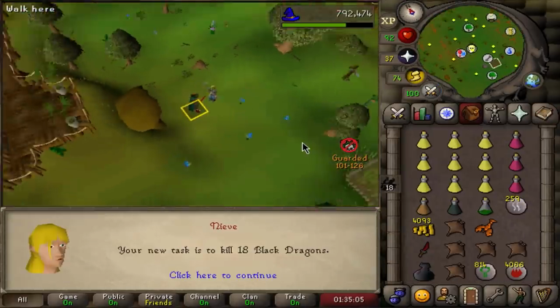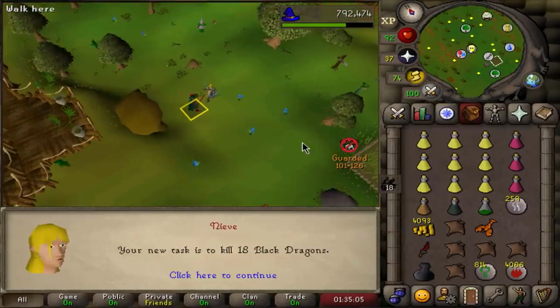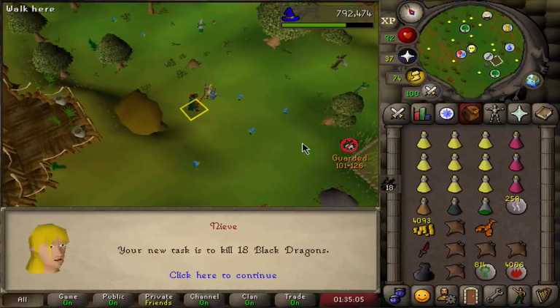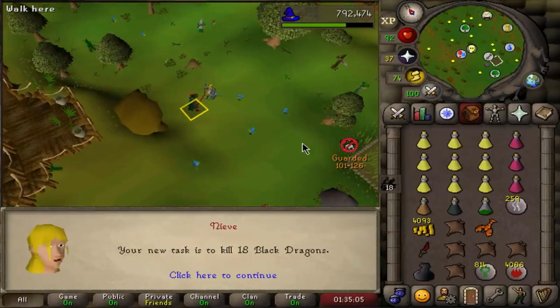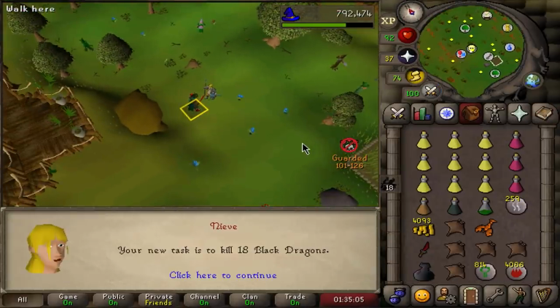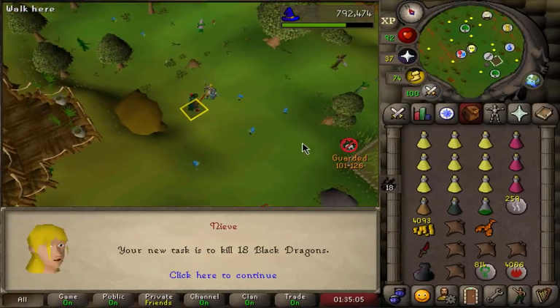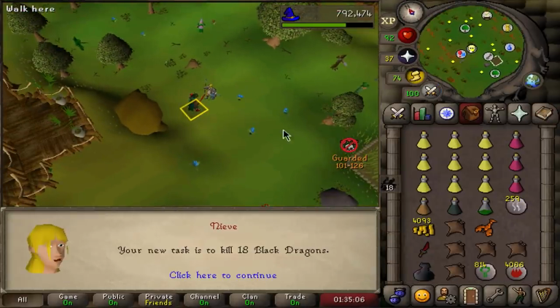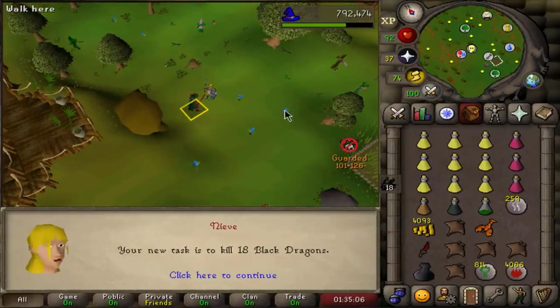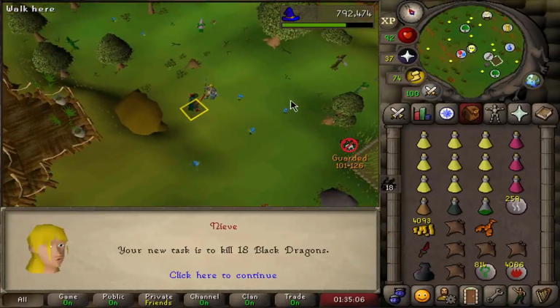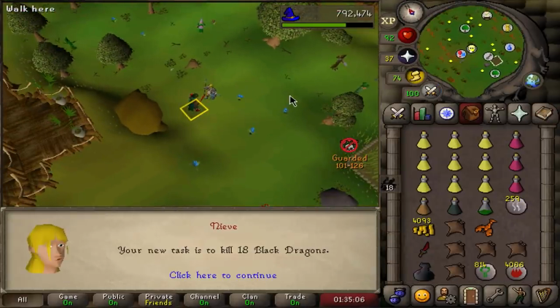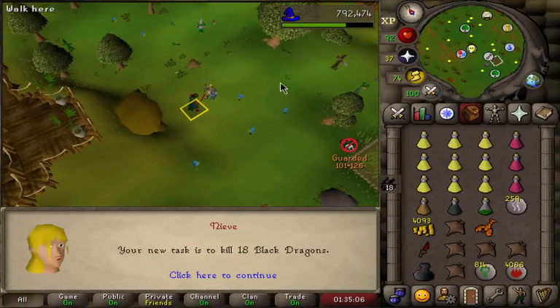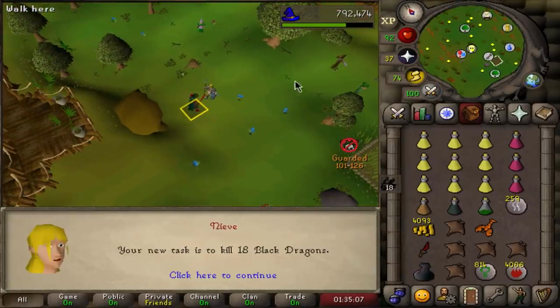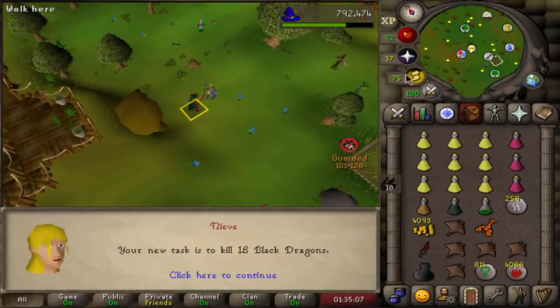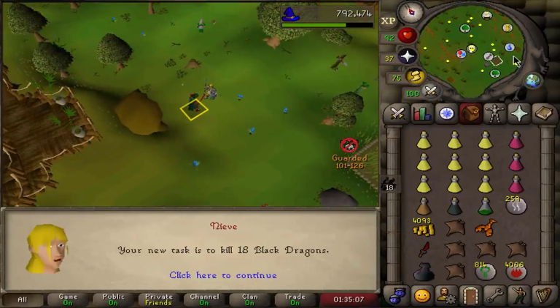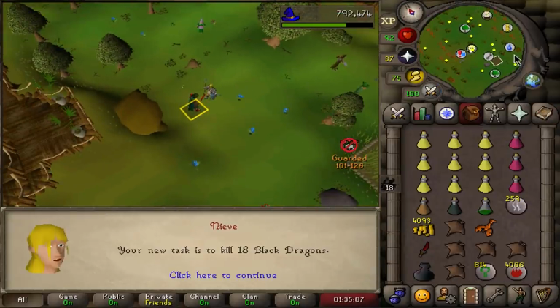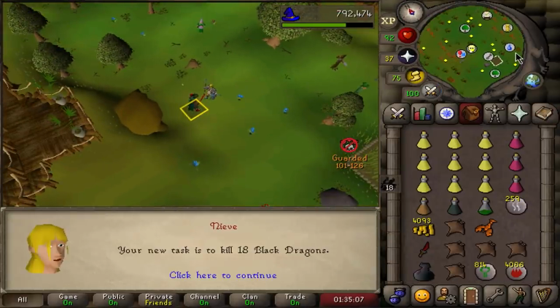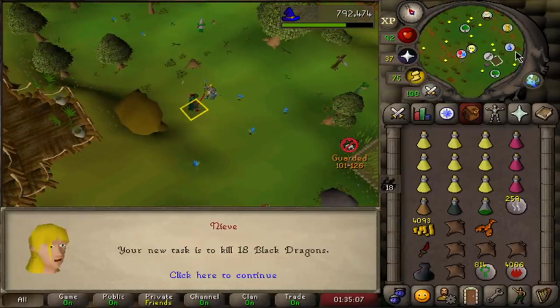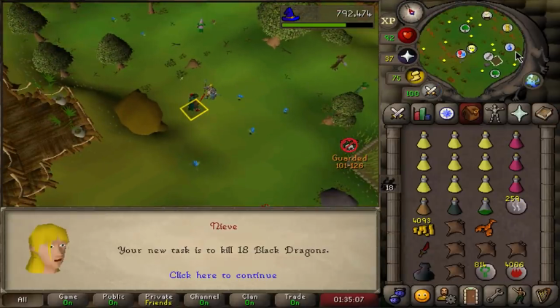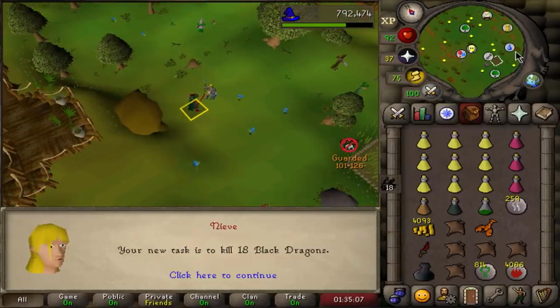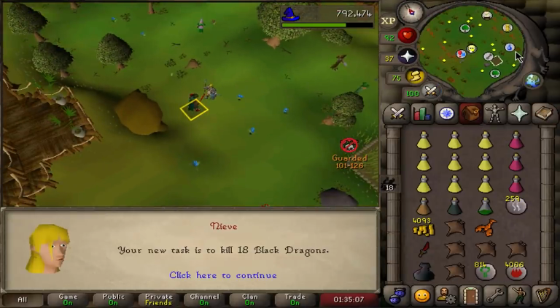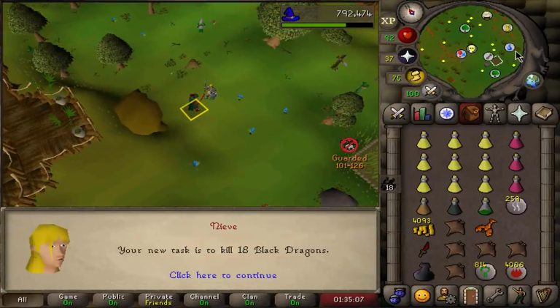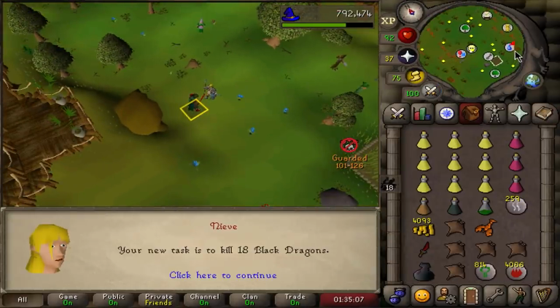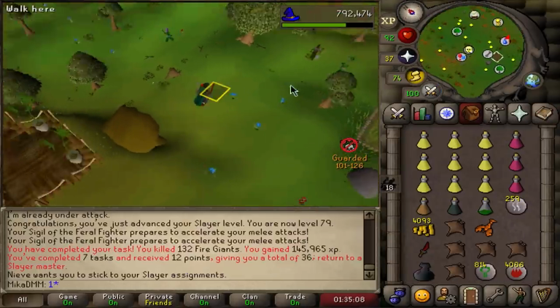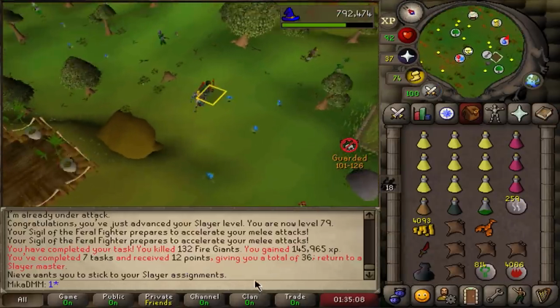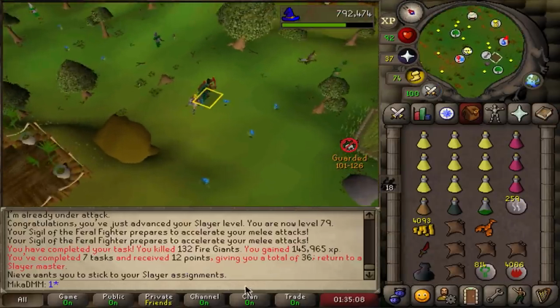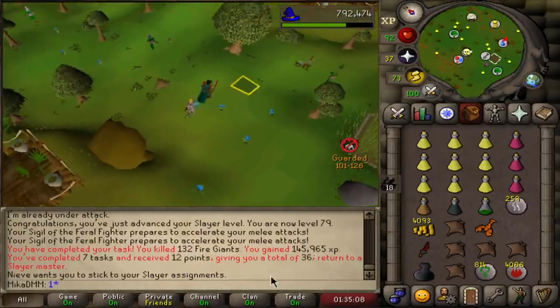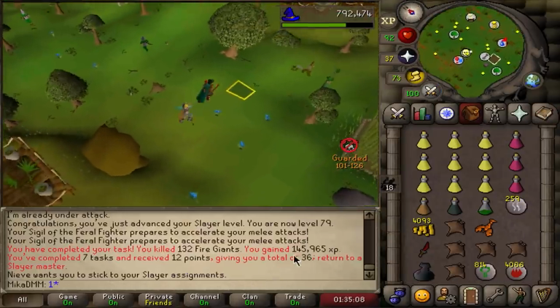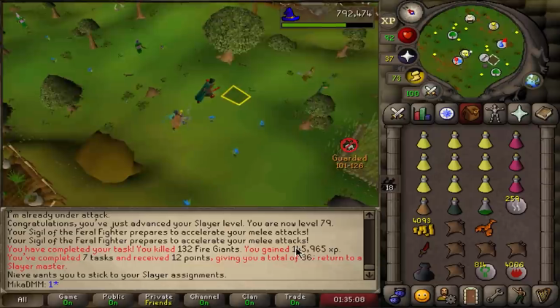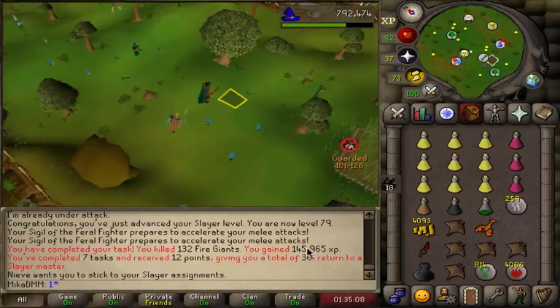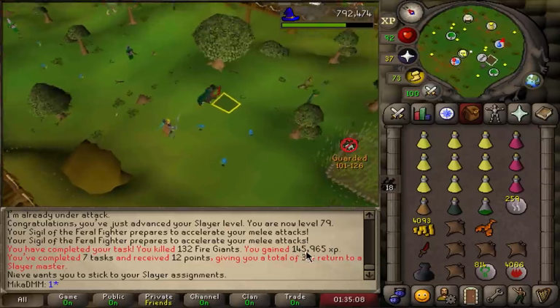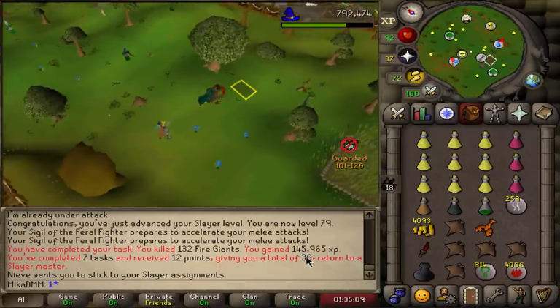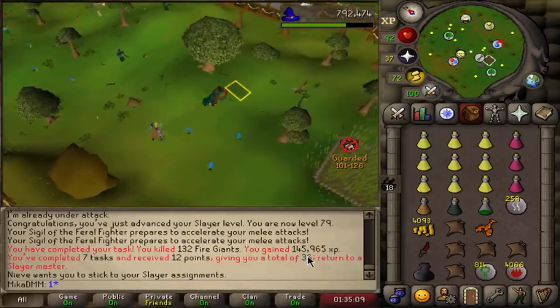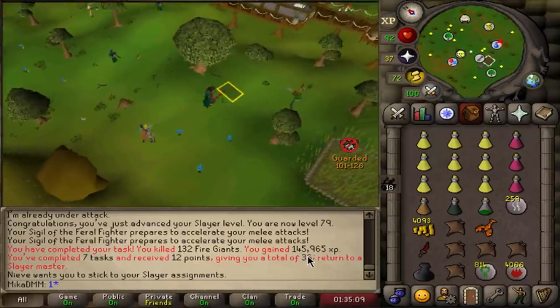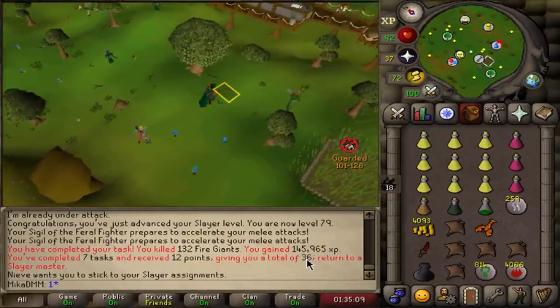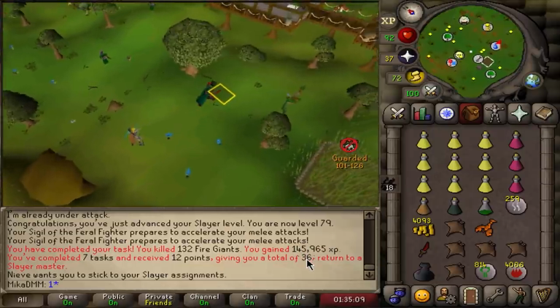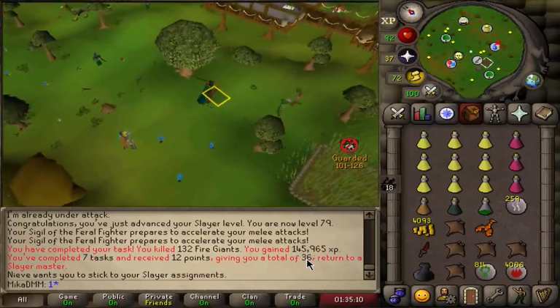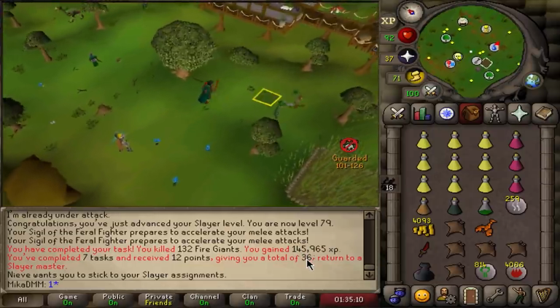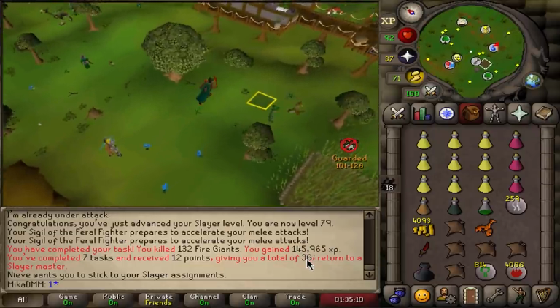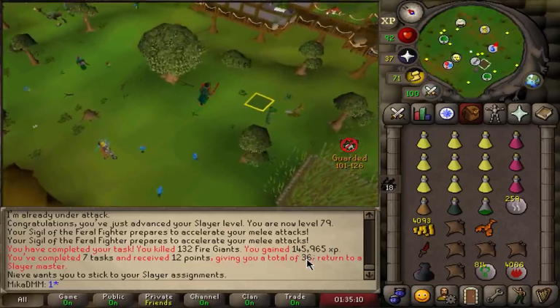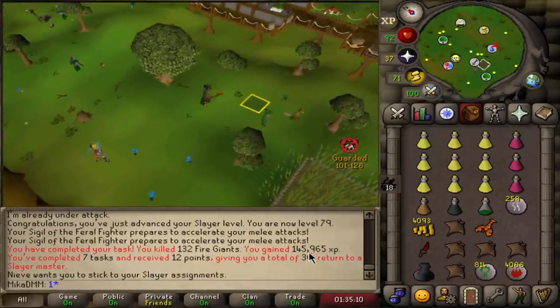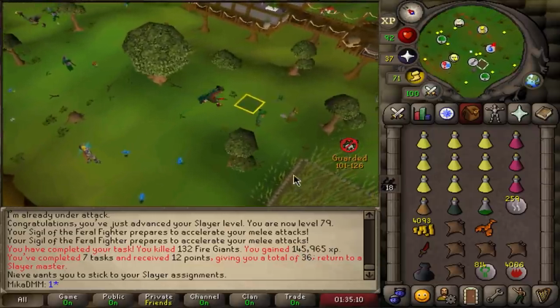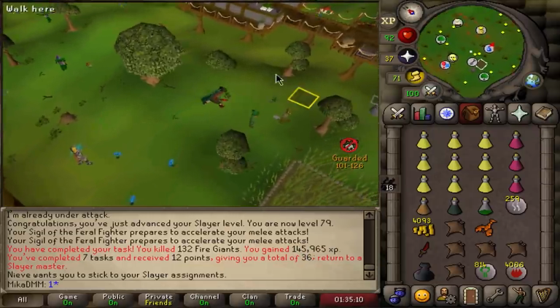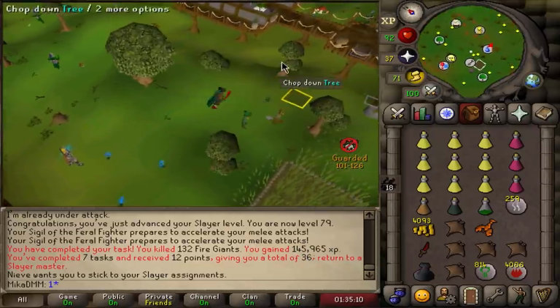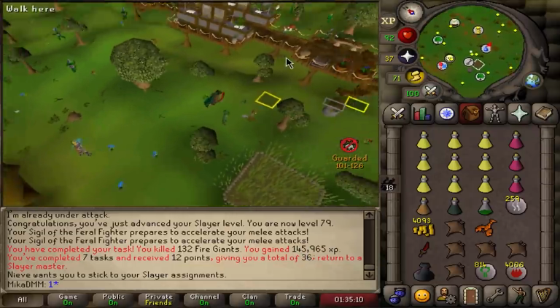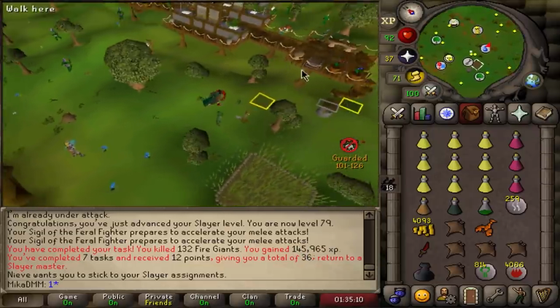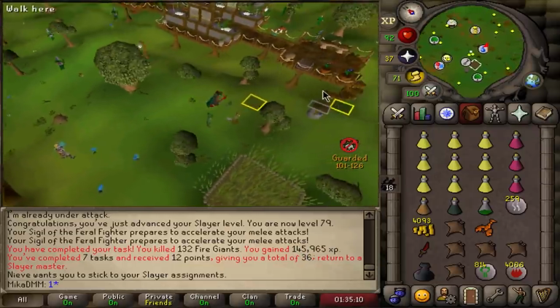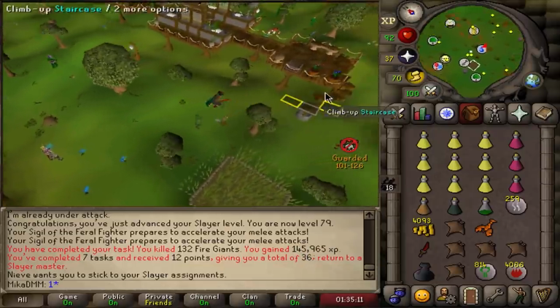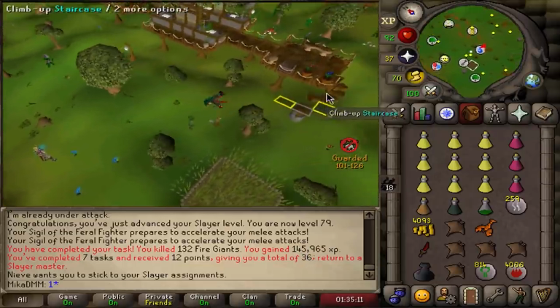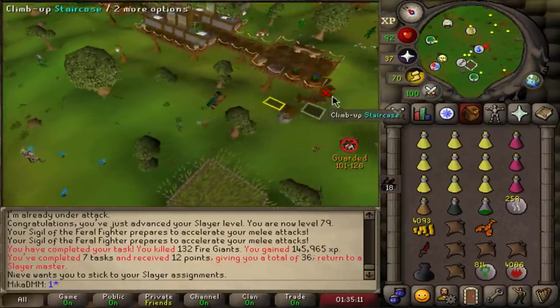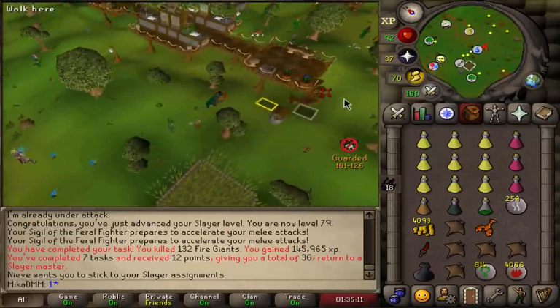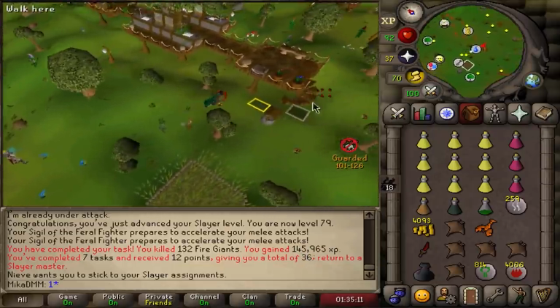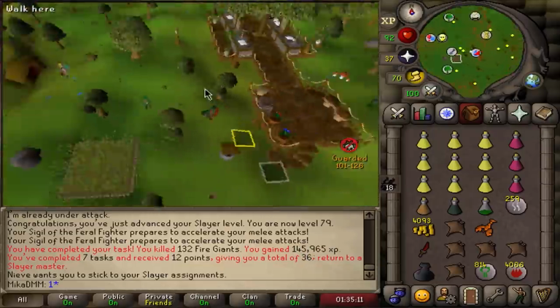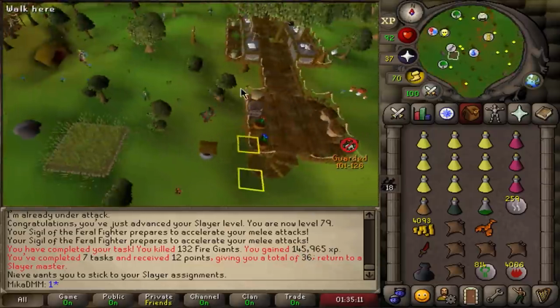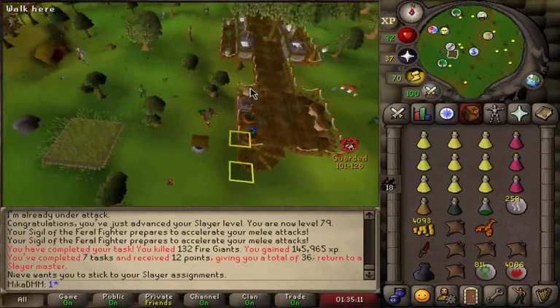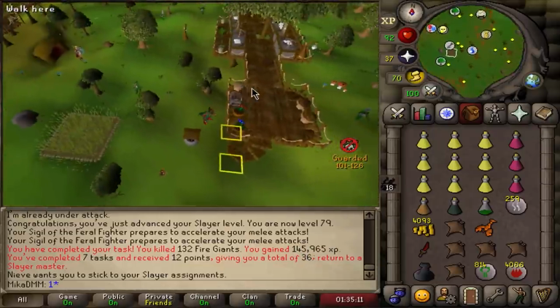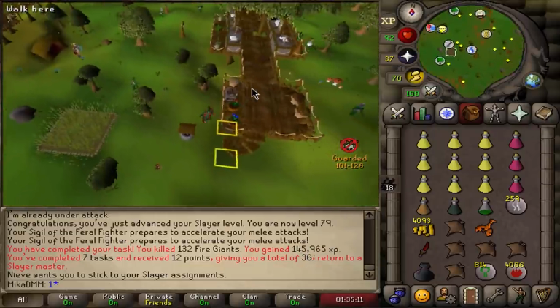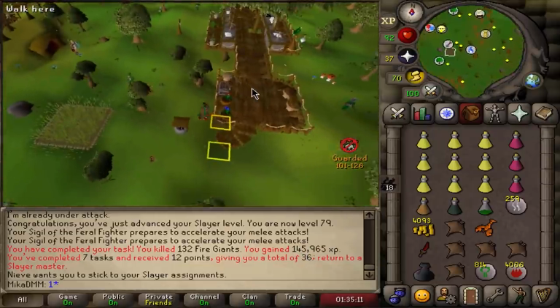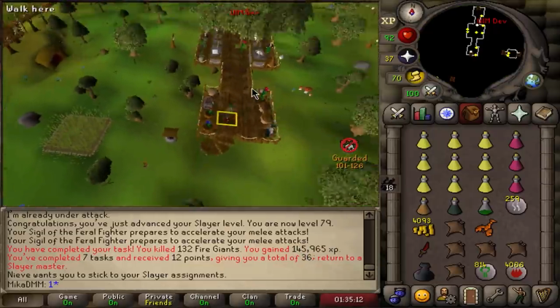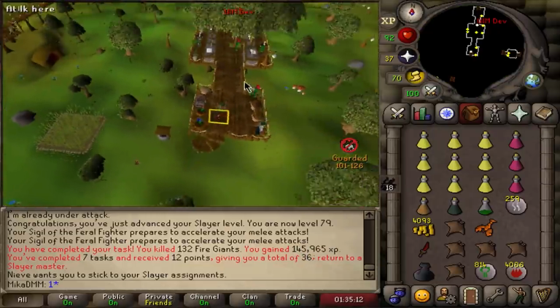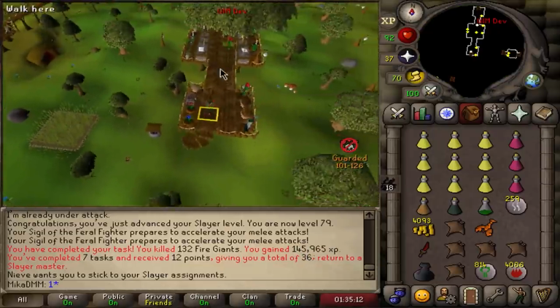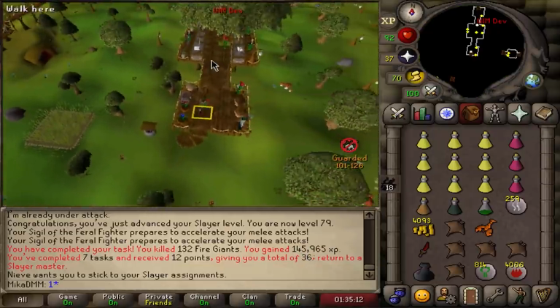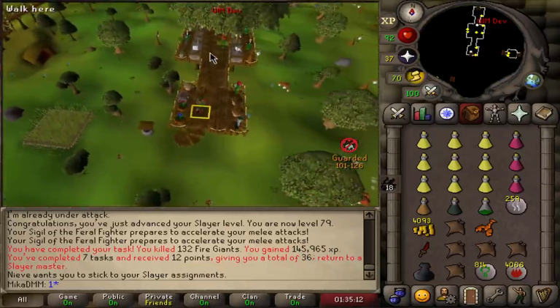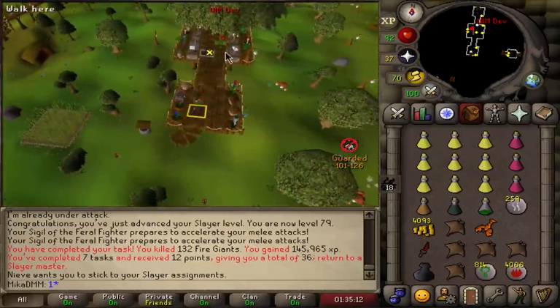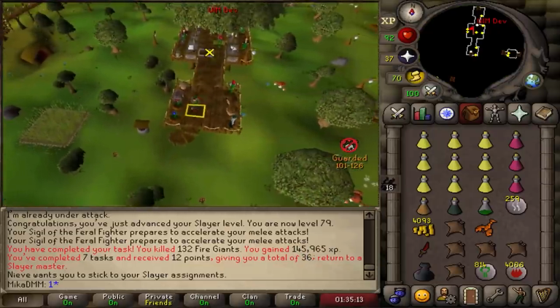Black dragon task — Black Dragon Slayer will do it. We're now finally starting to get enough points to where we can skip bad tasks. So pretty exciting.